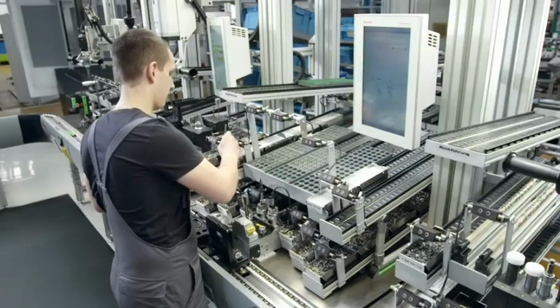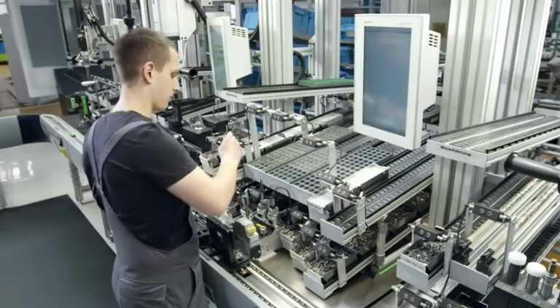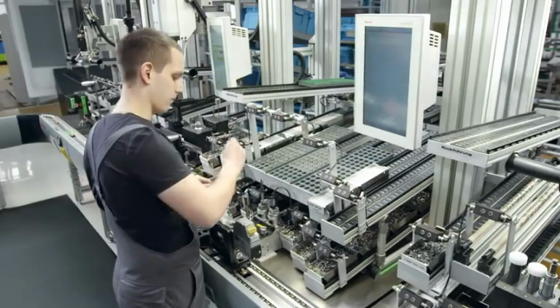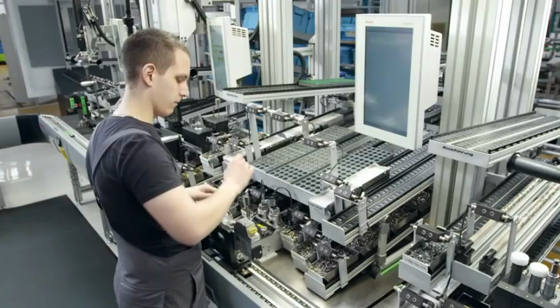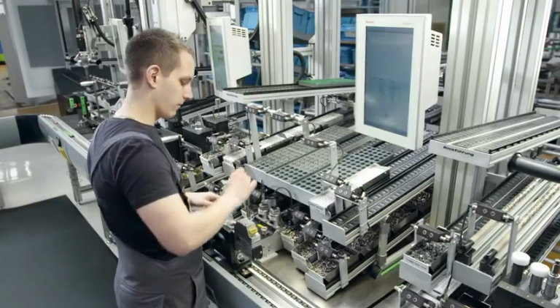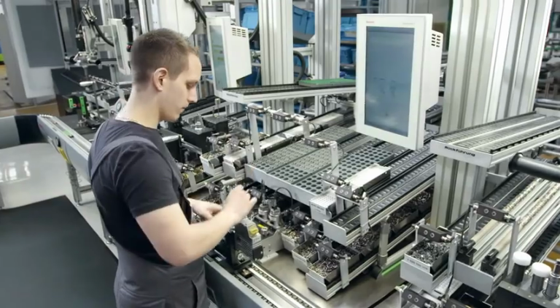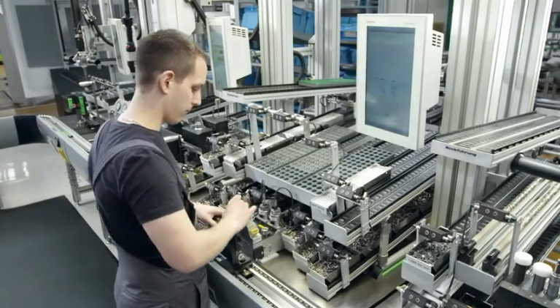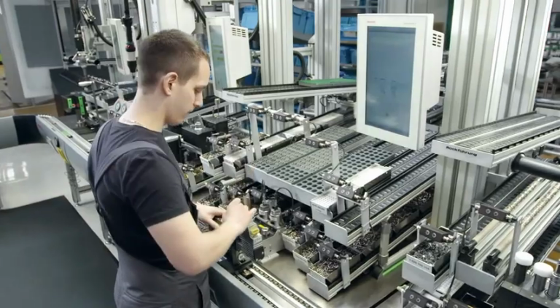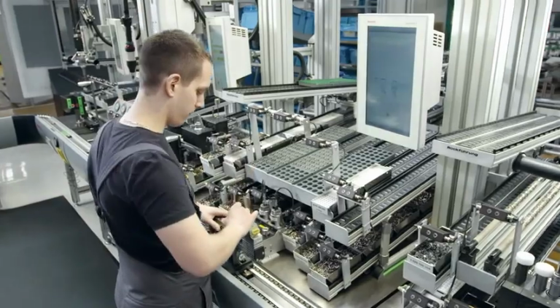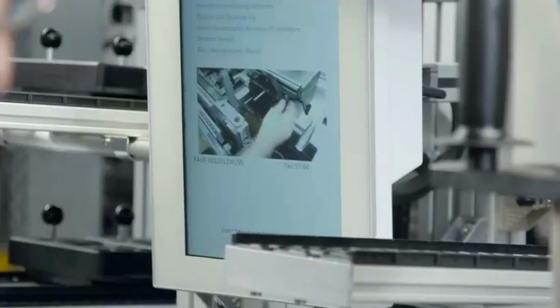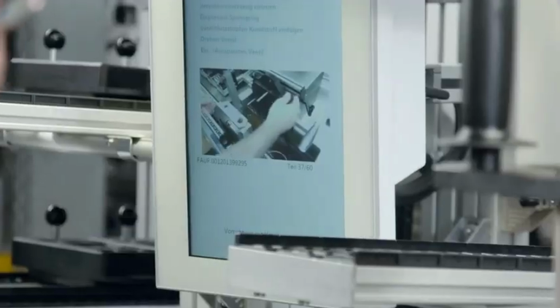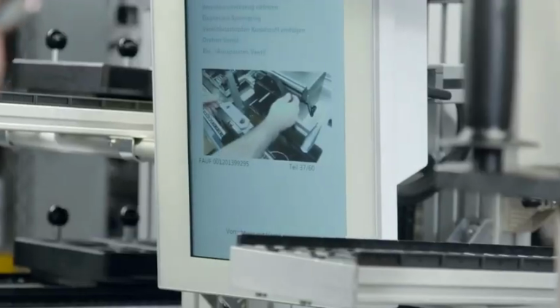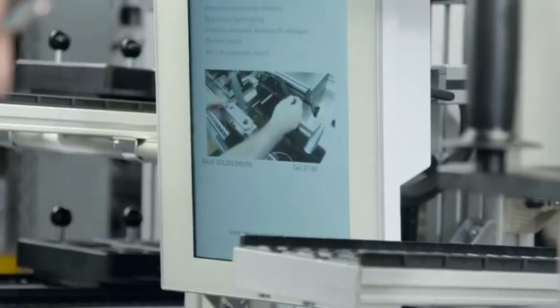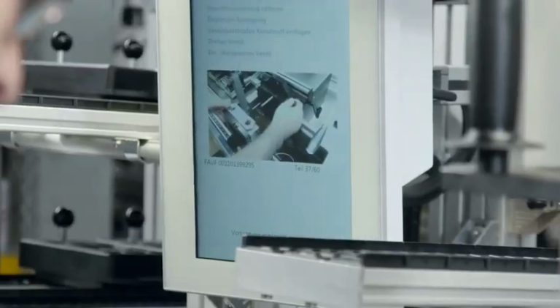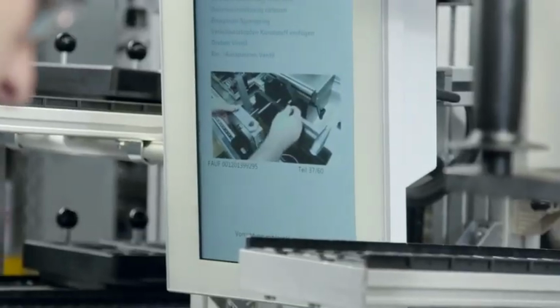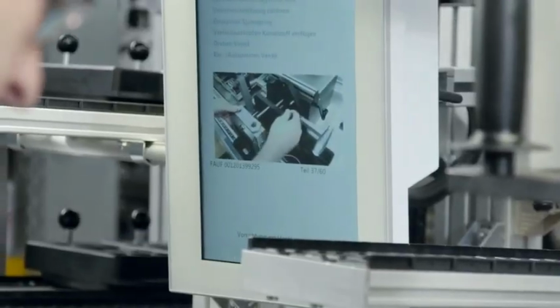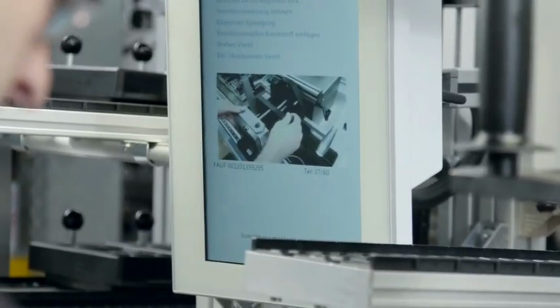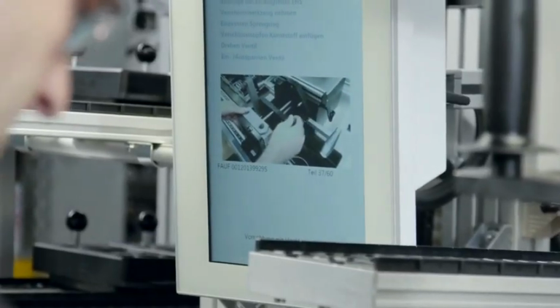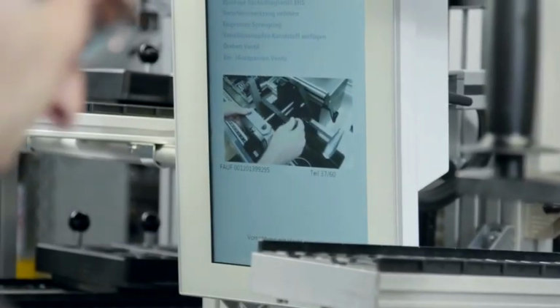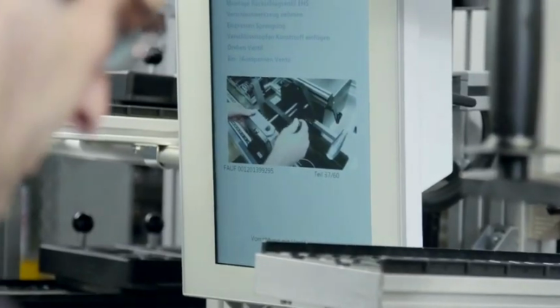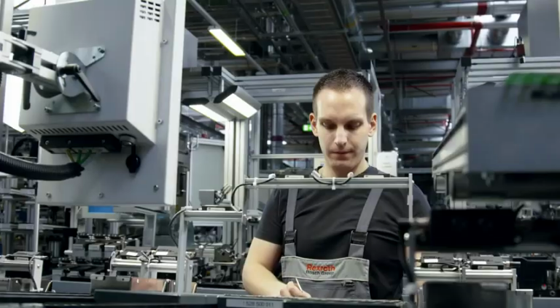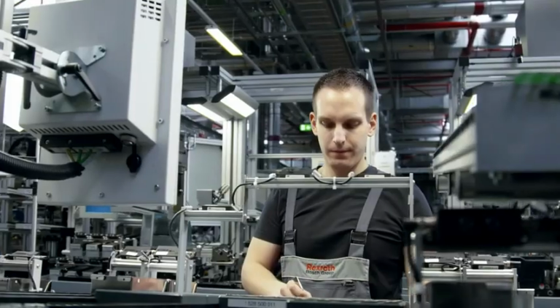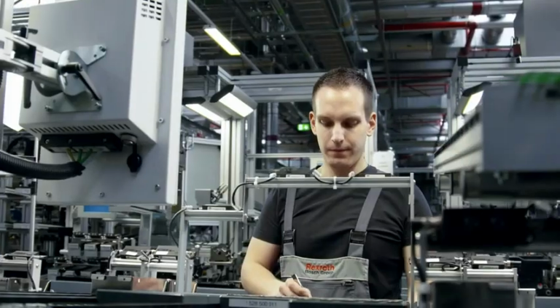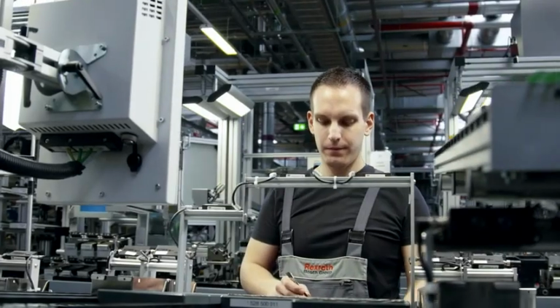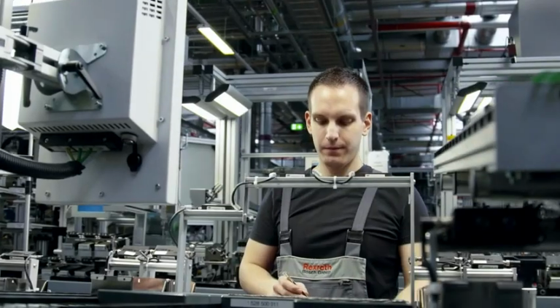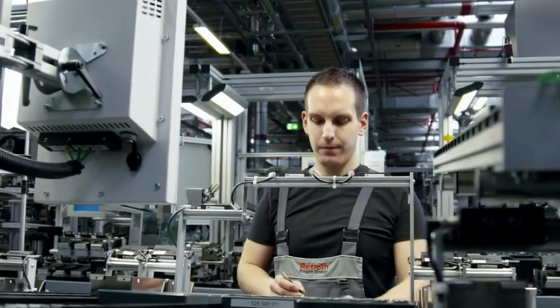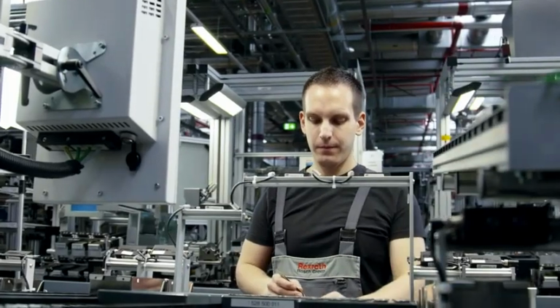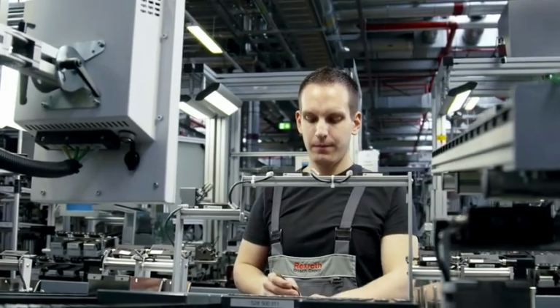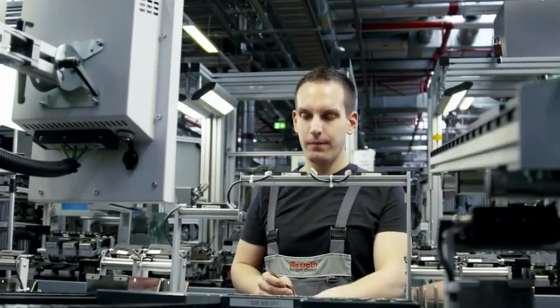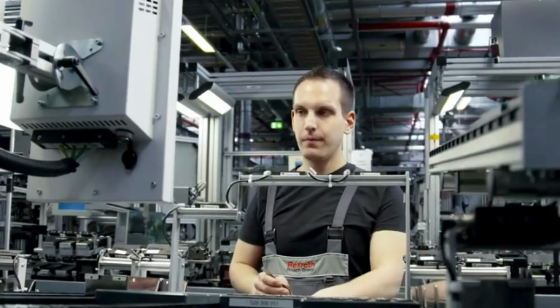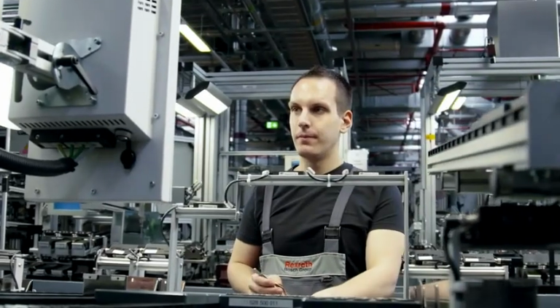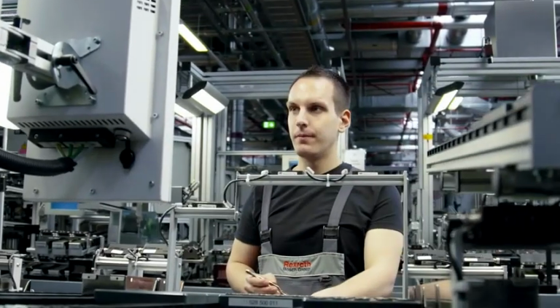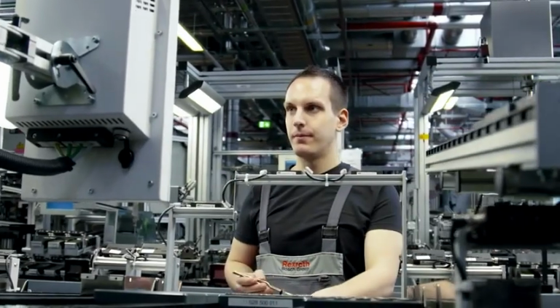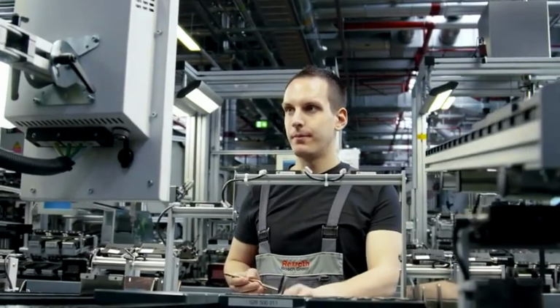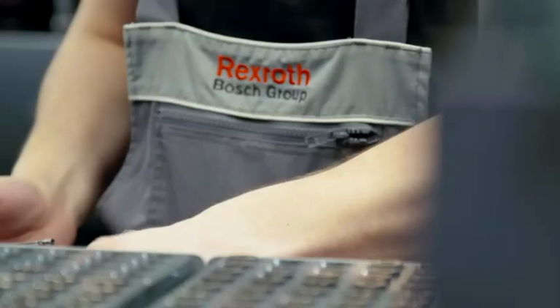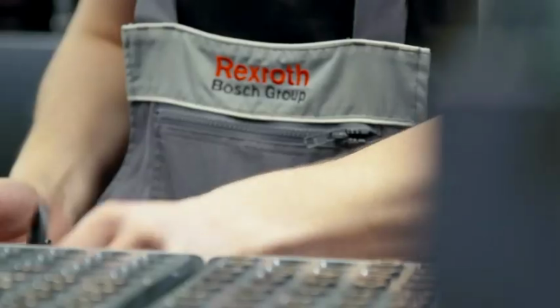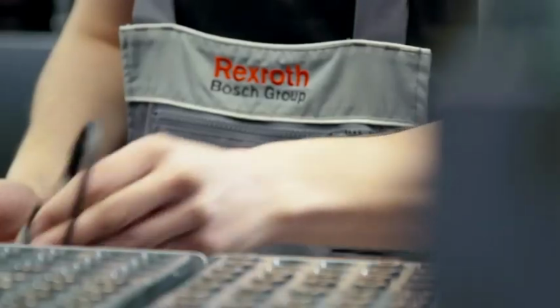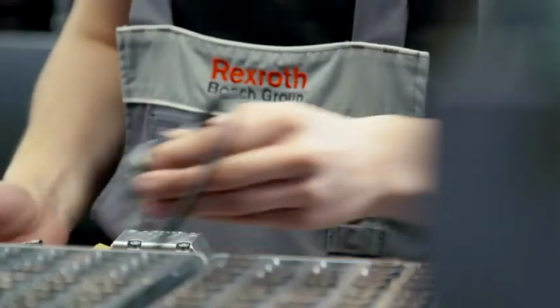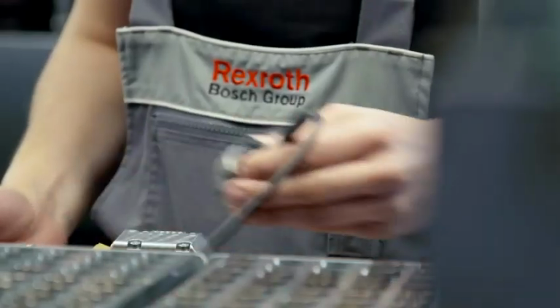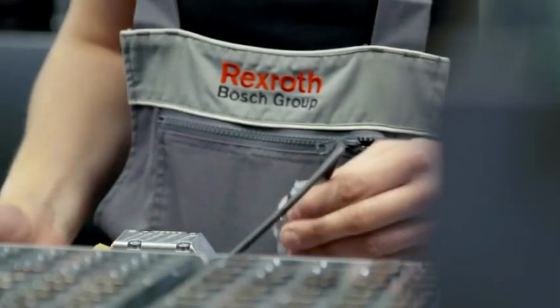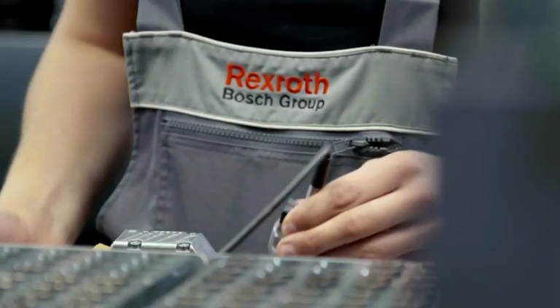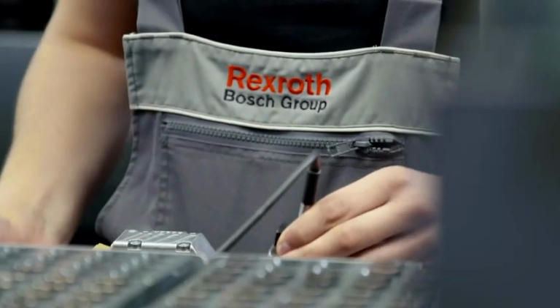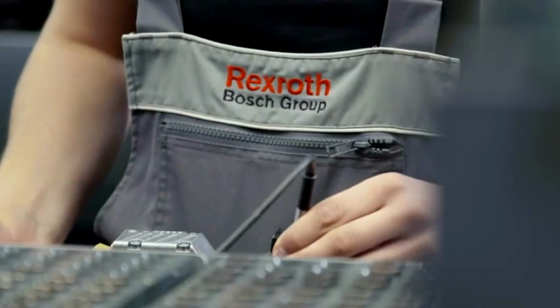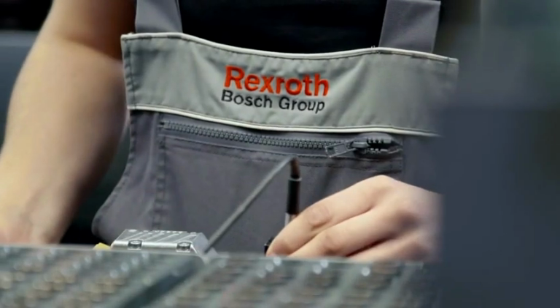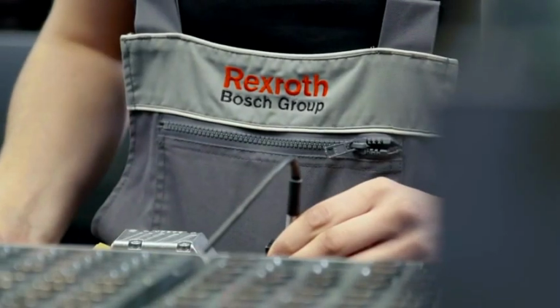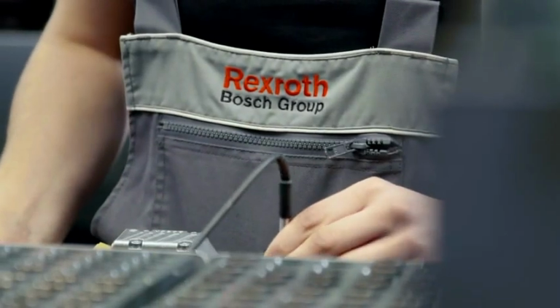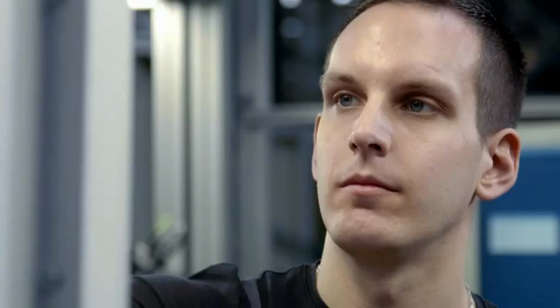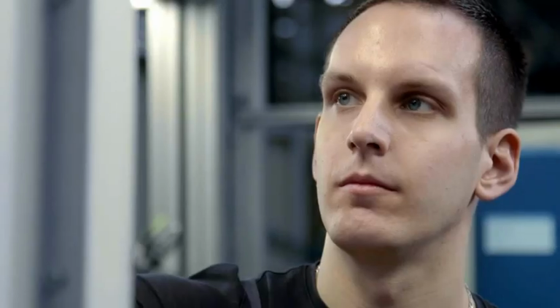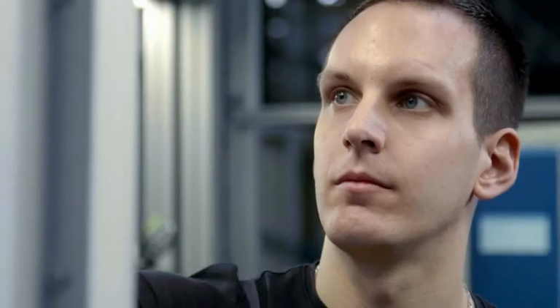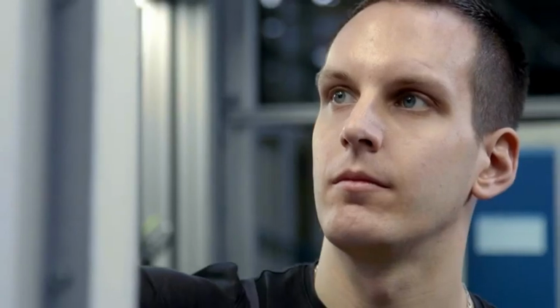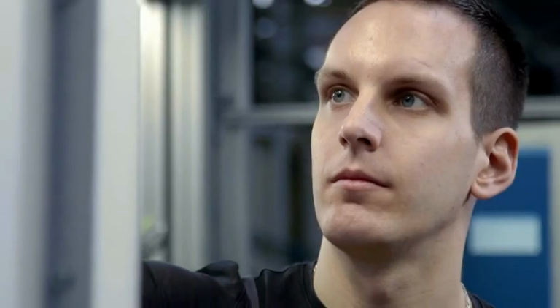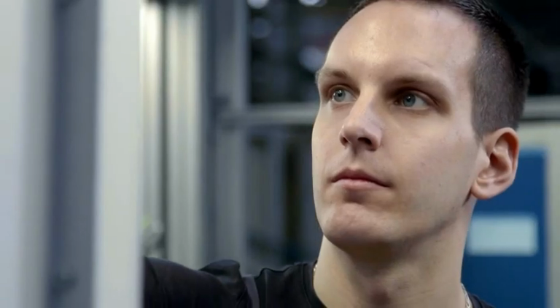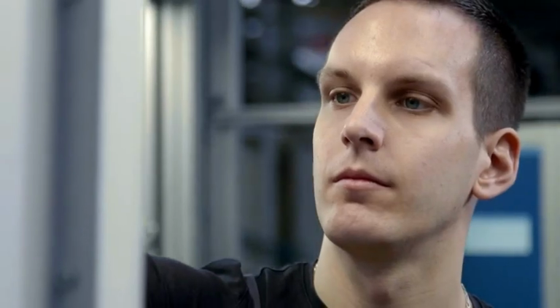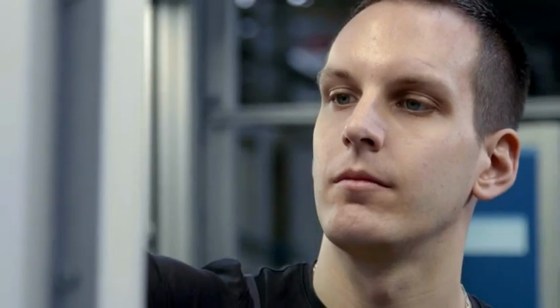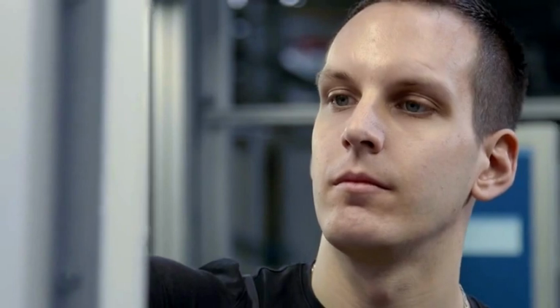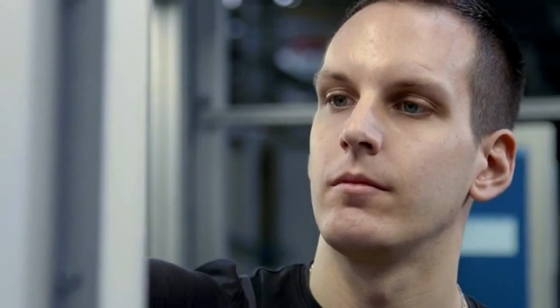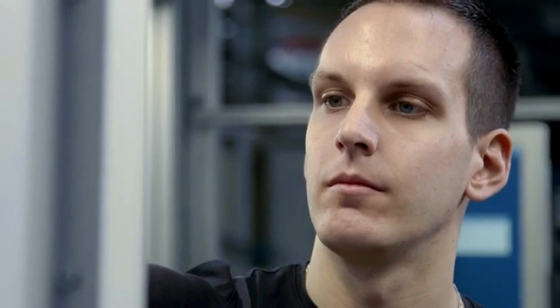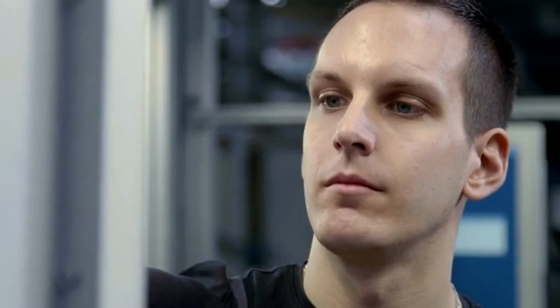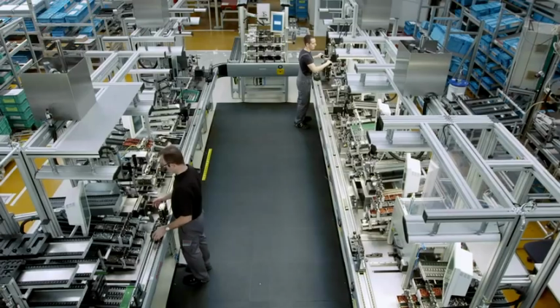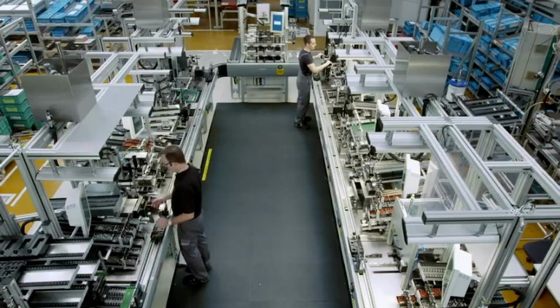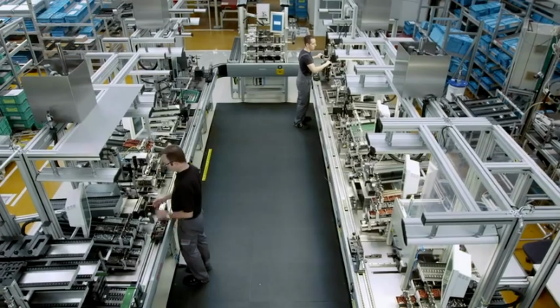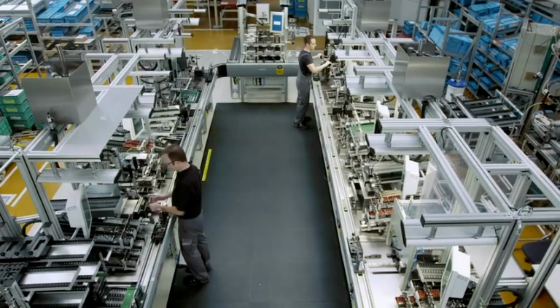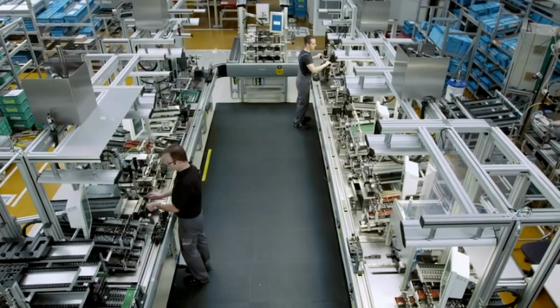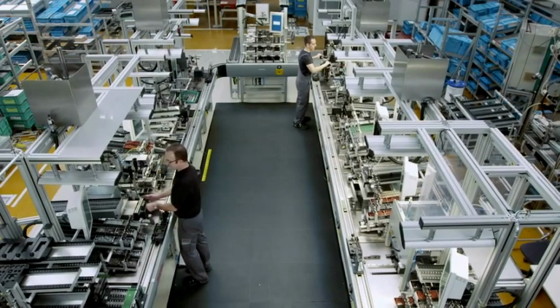Industry 4.0 is already possible today with products and solutions from Rexroth.